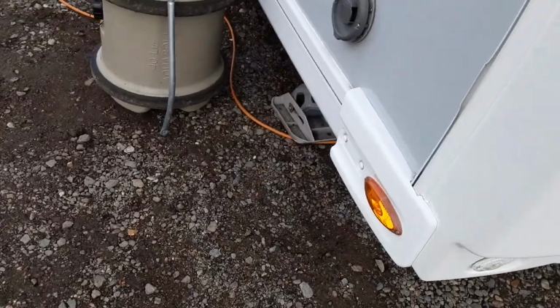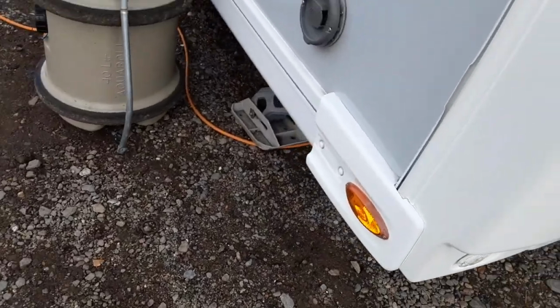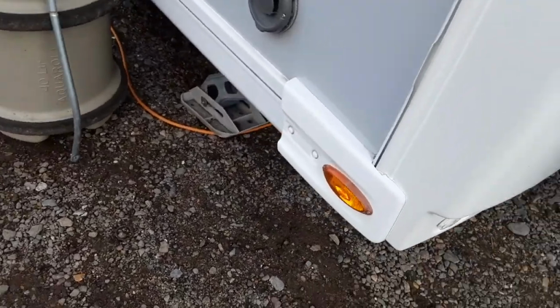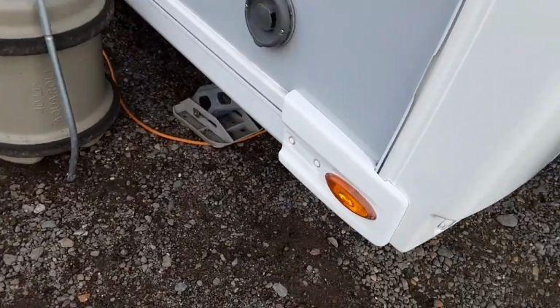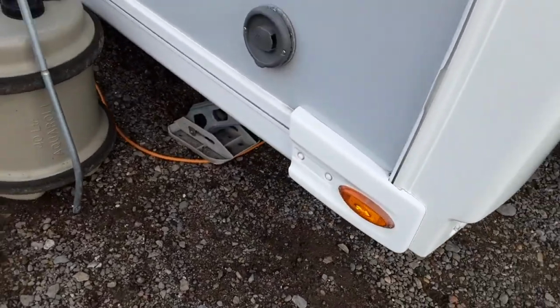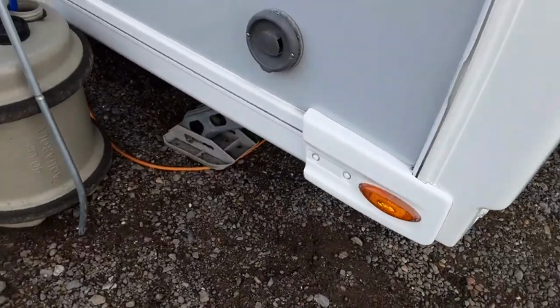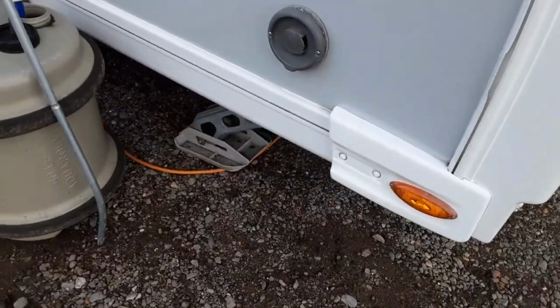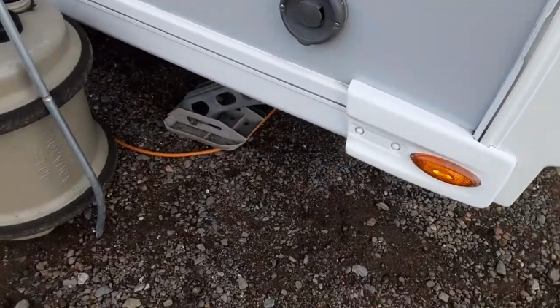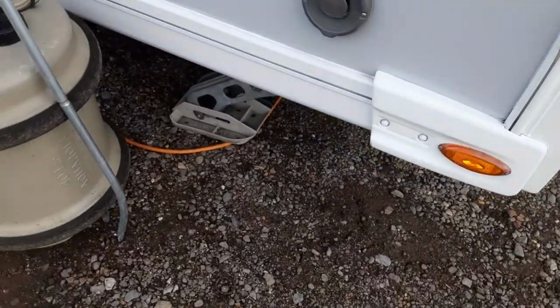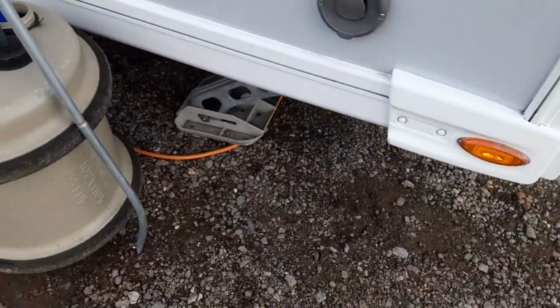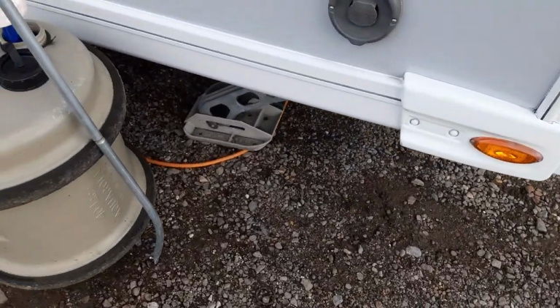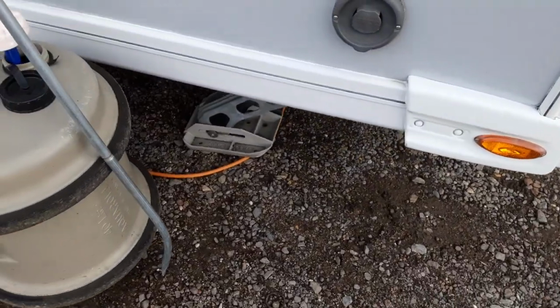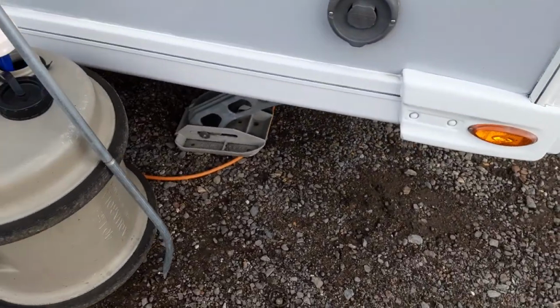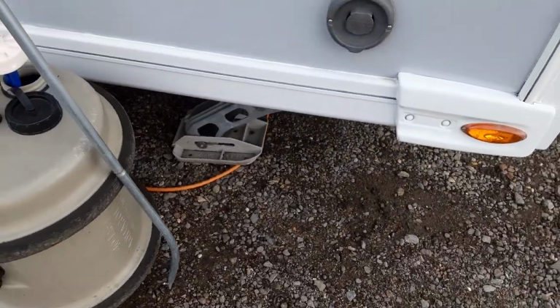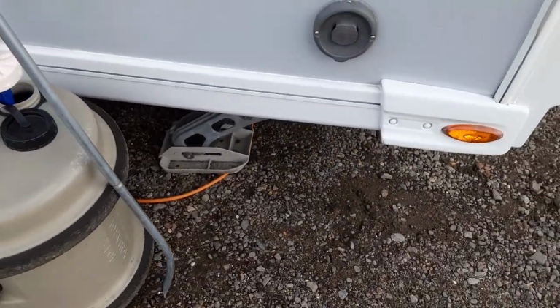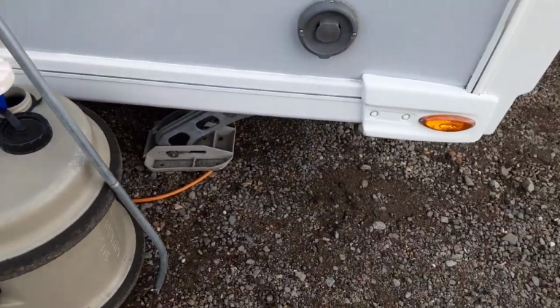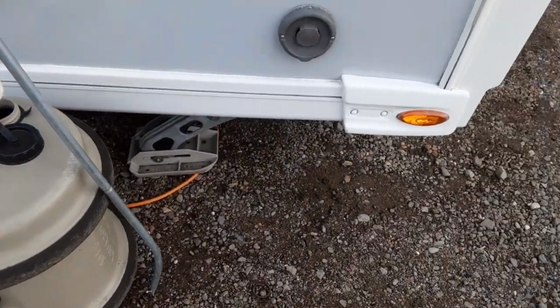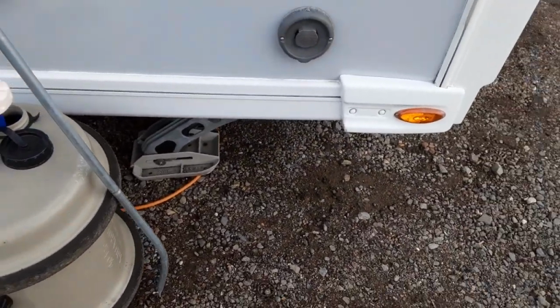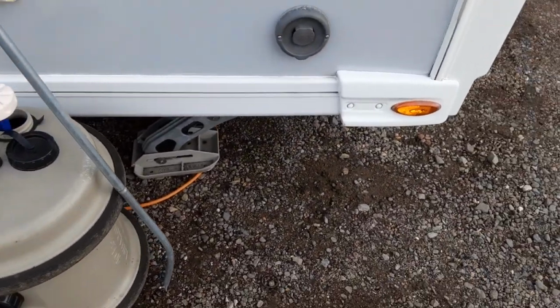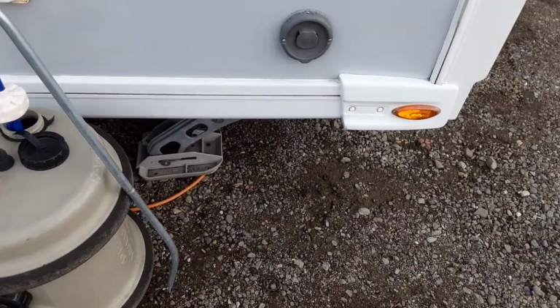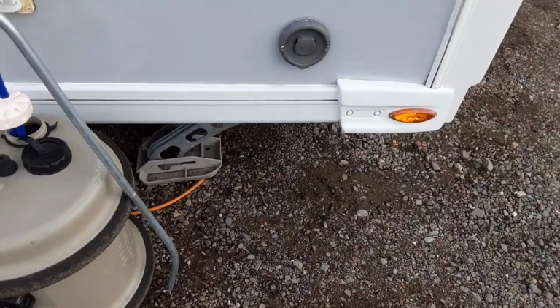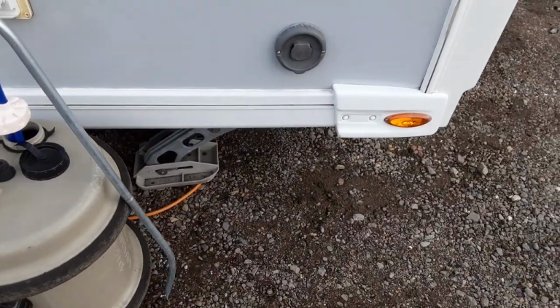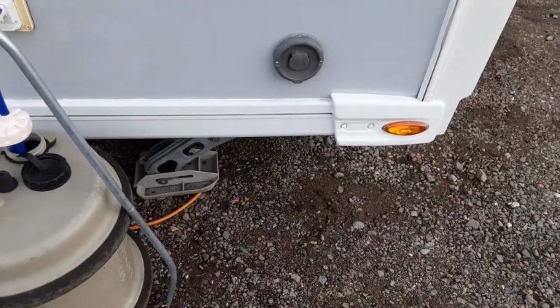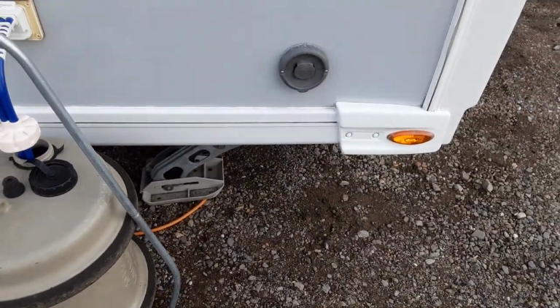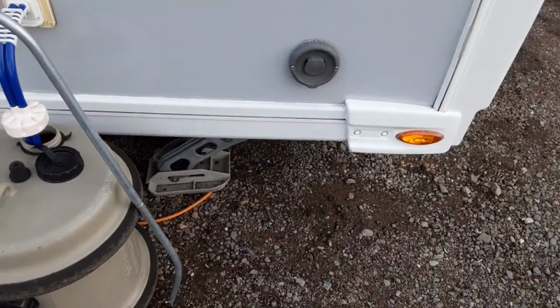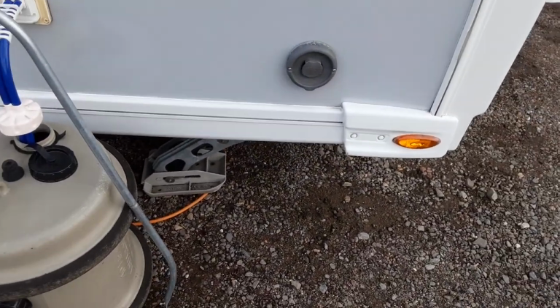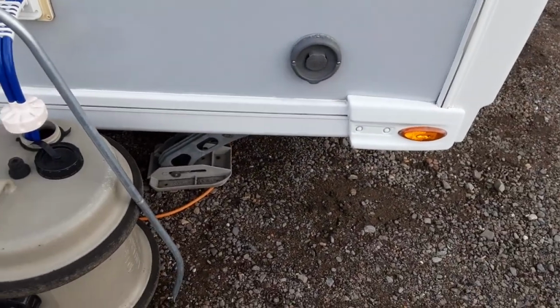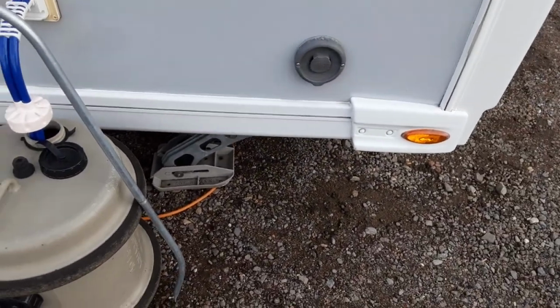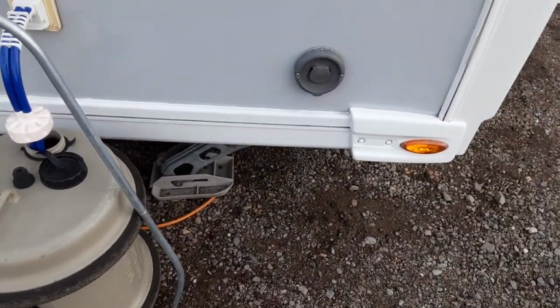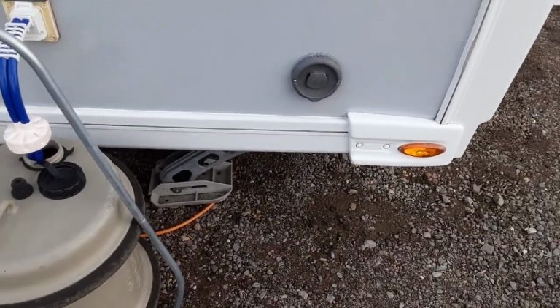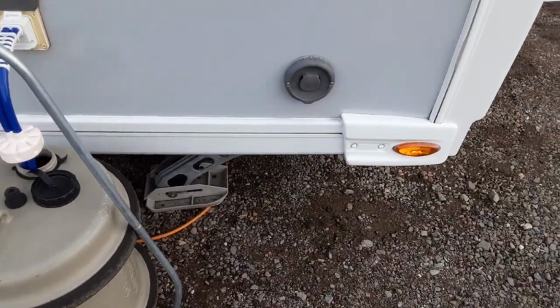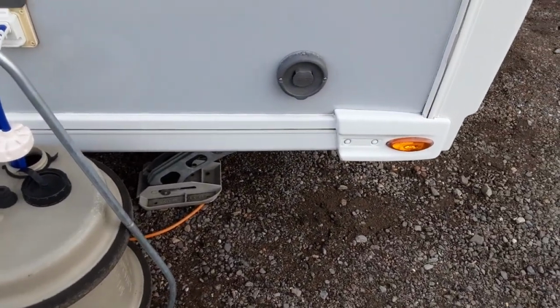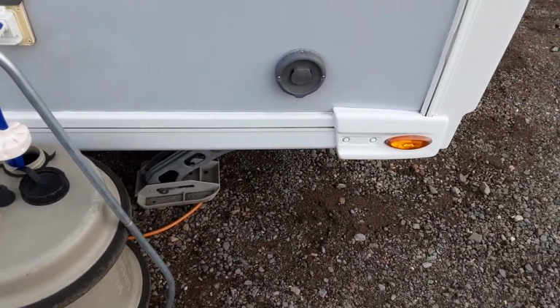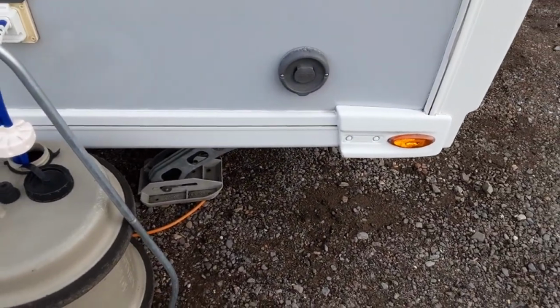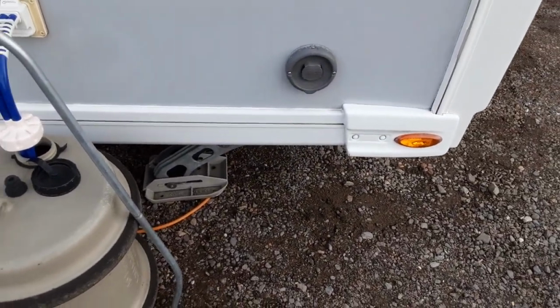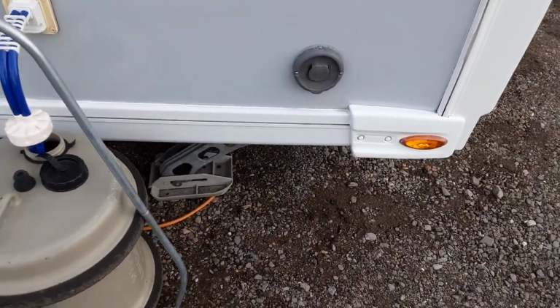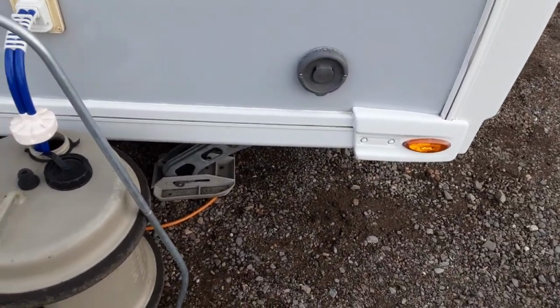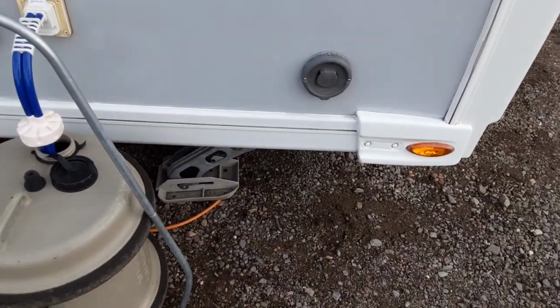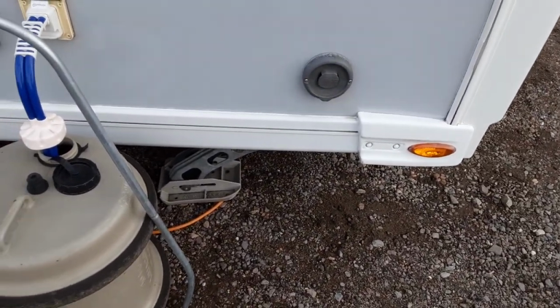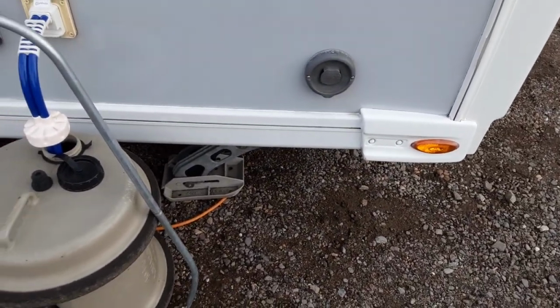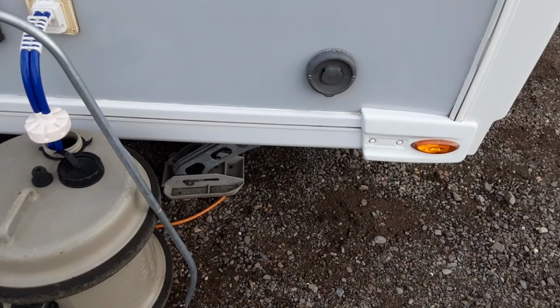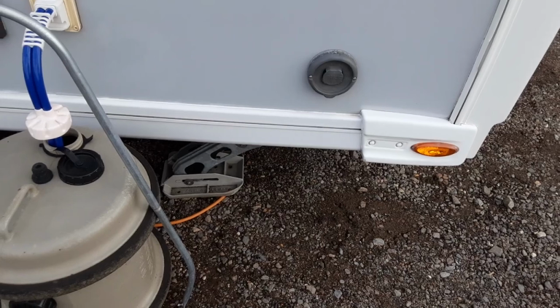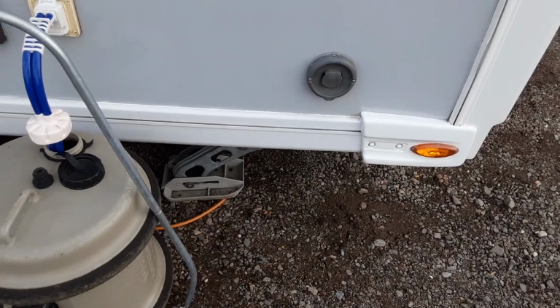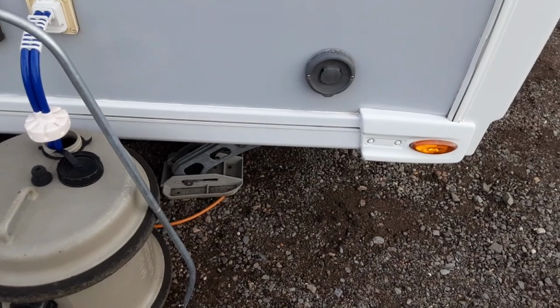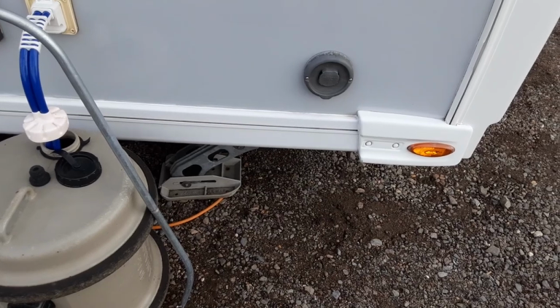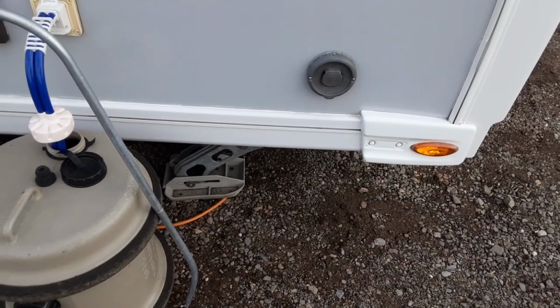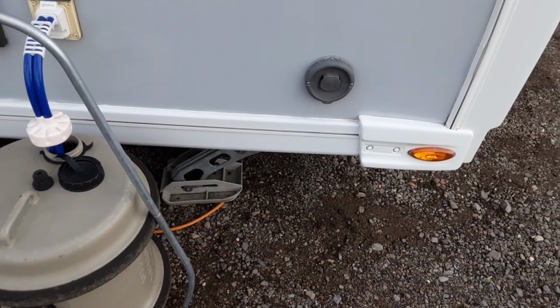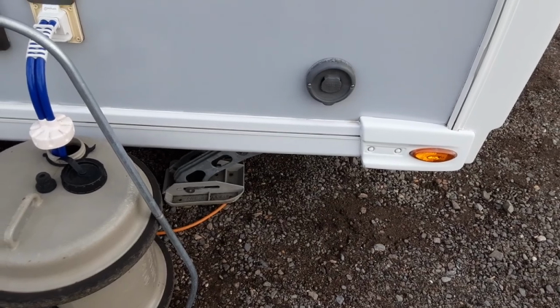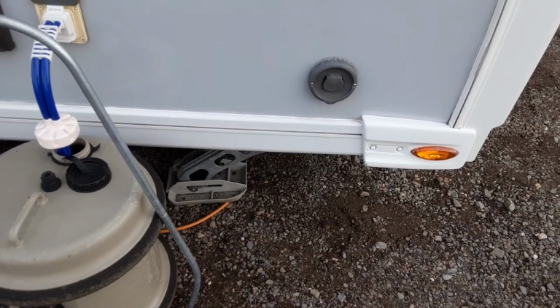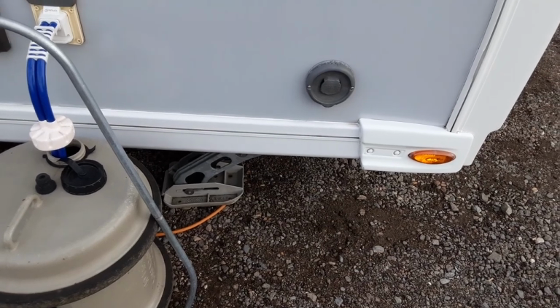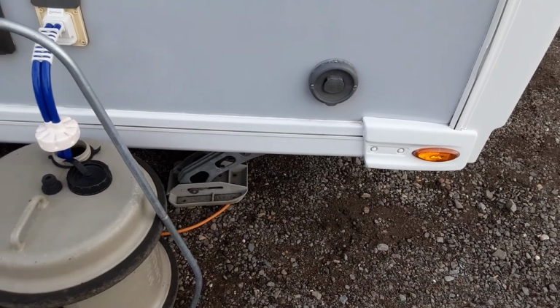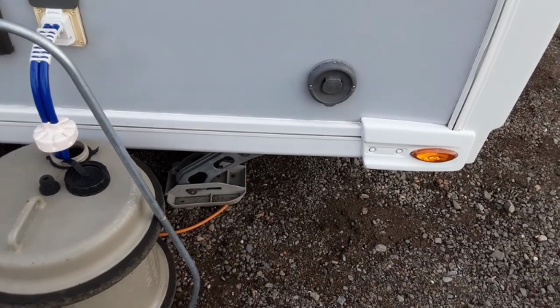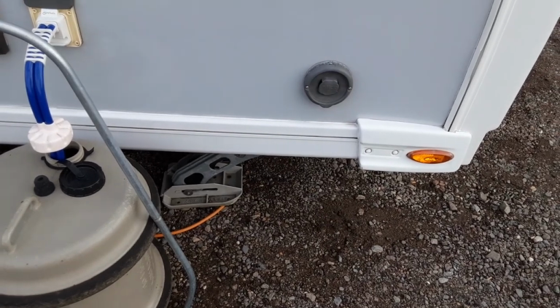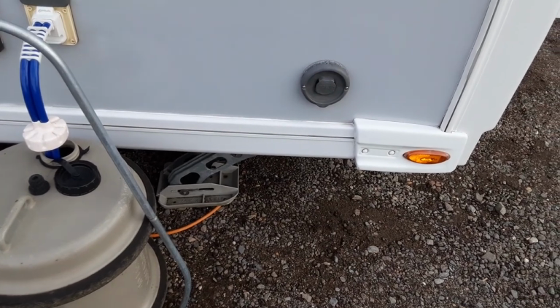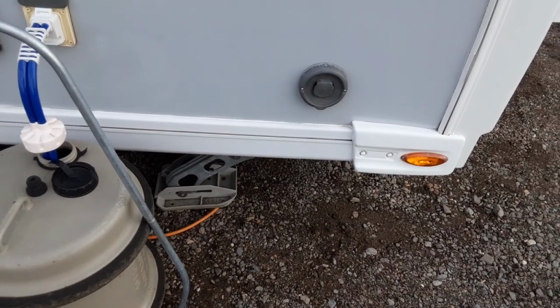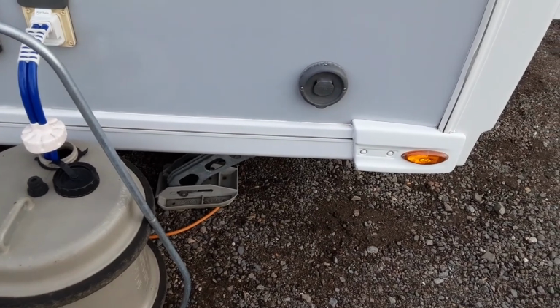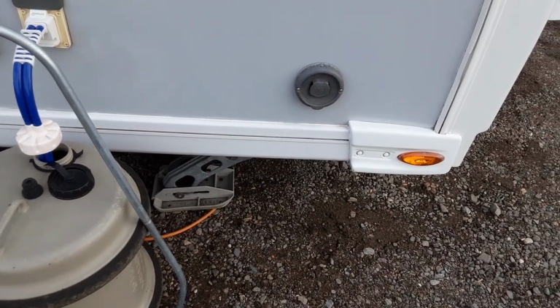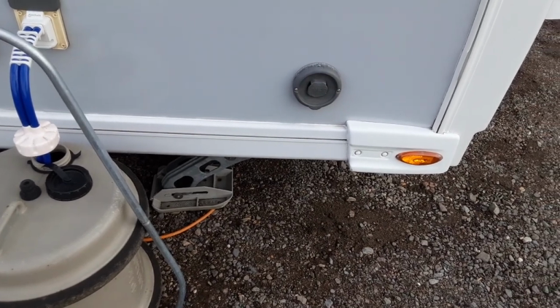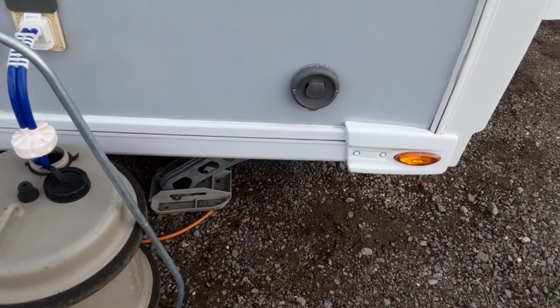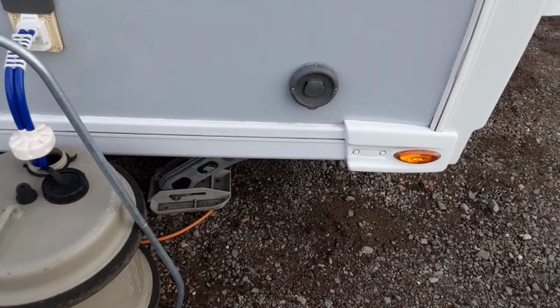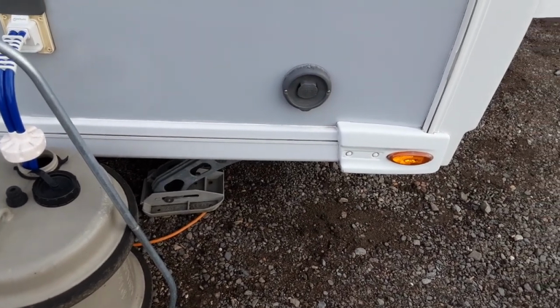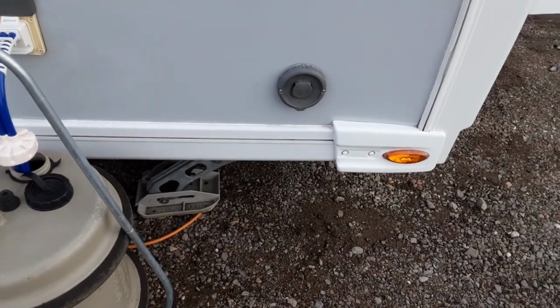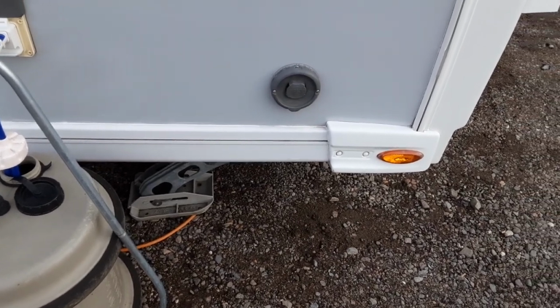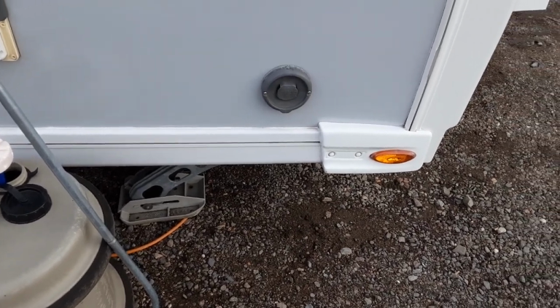On this particular van you have the self-leveling system, so we'll demonstrate that while you're here on site. I'll walk you through that so you can see it going up and down as it needs to.